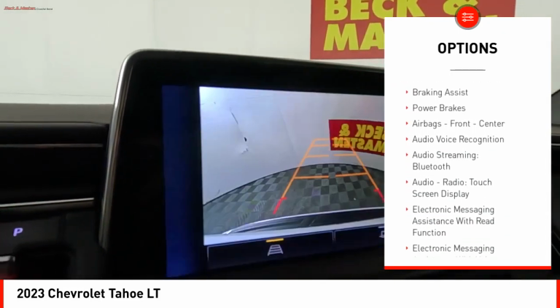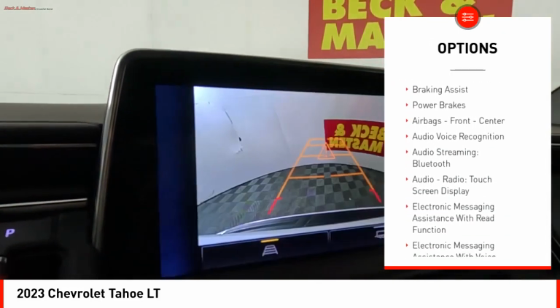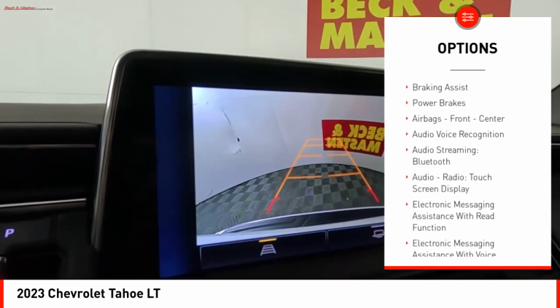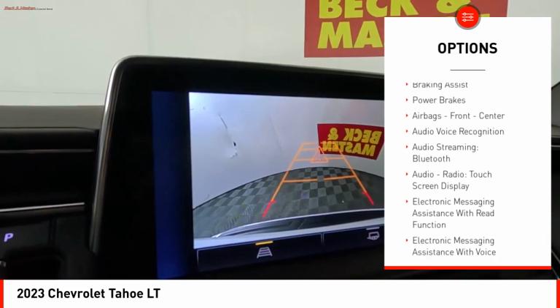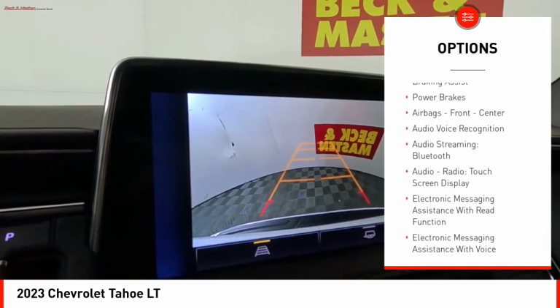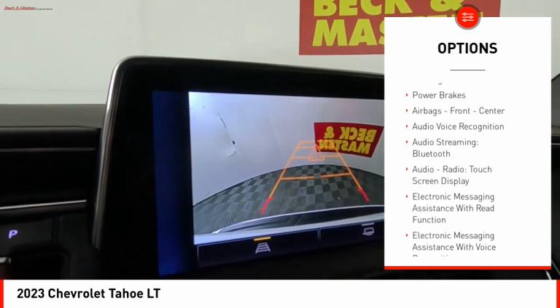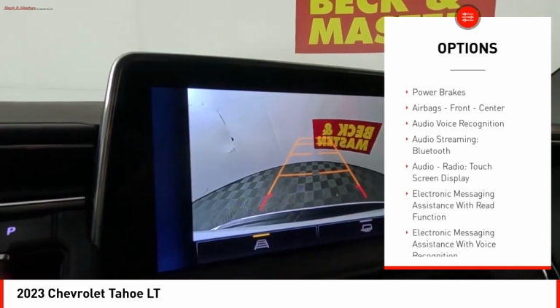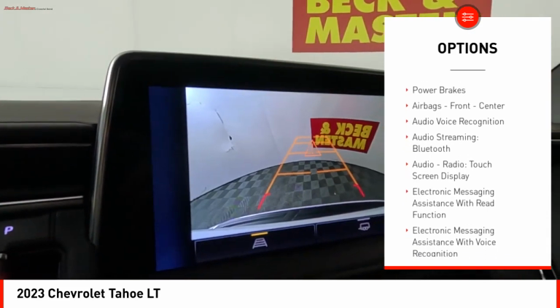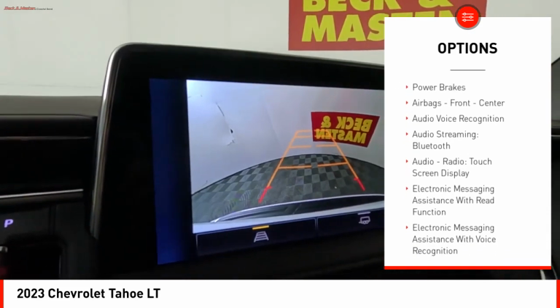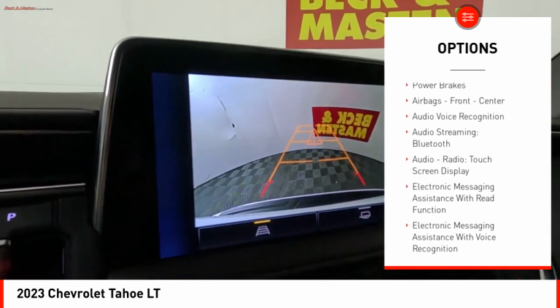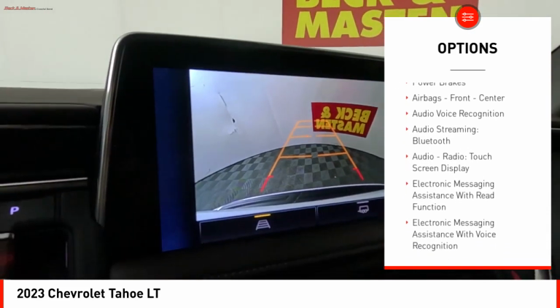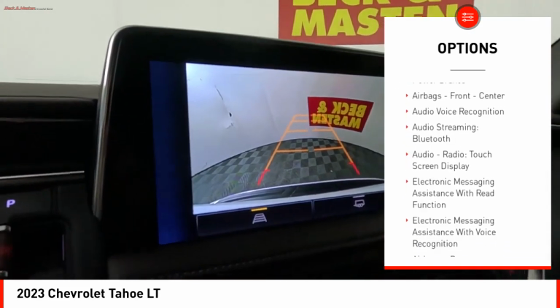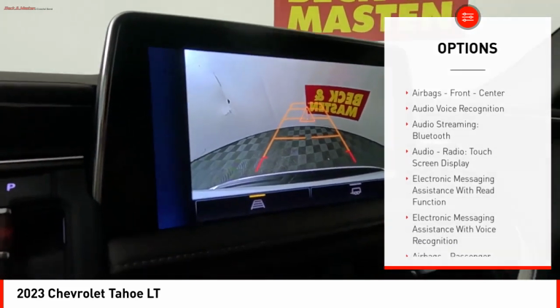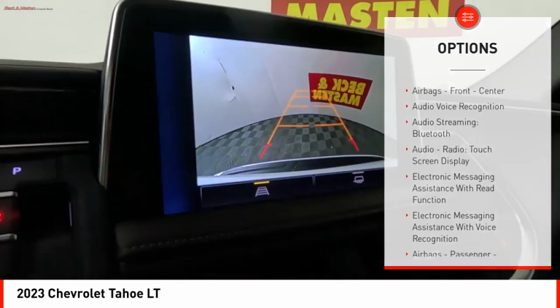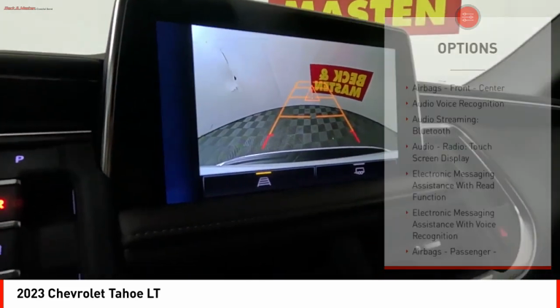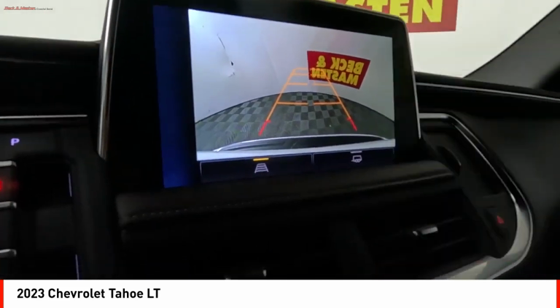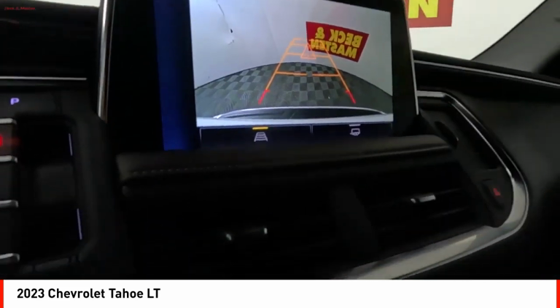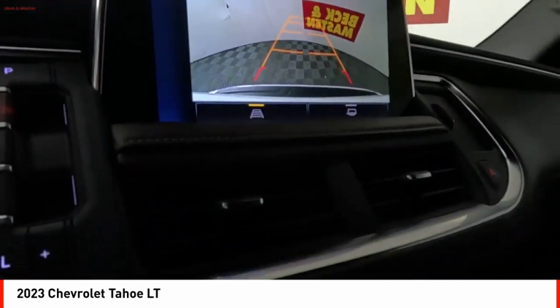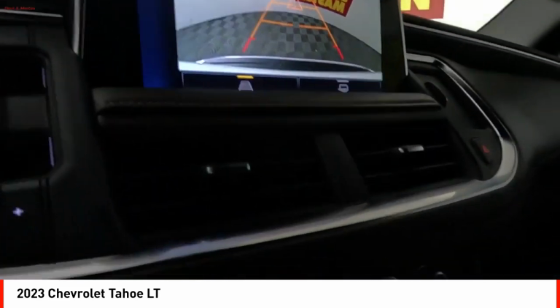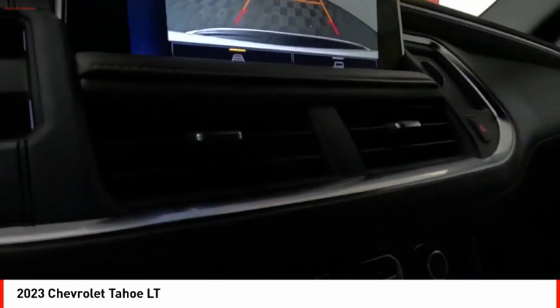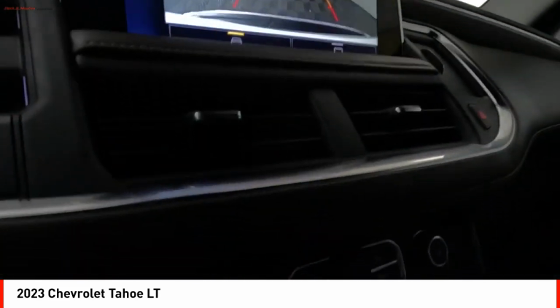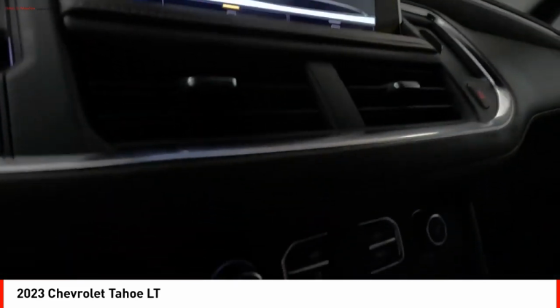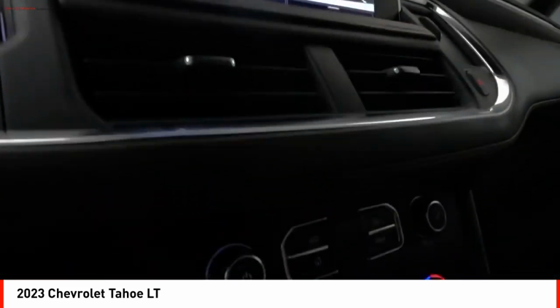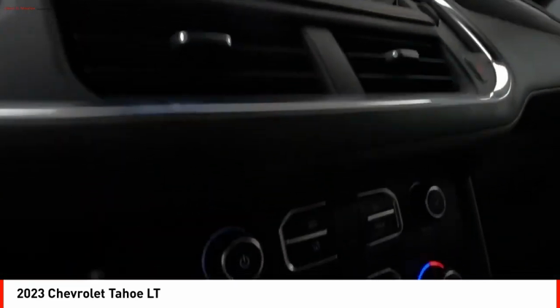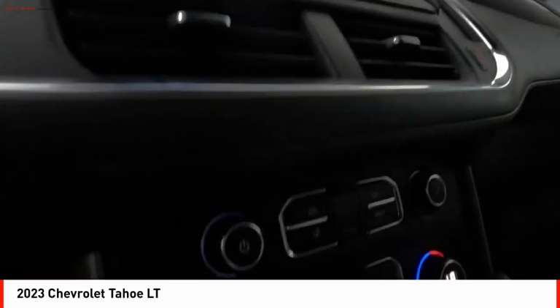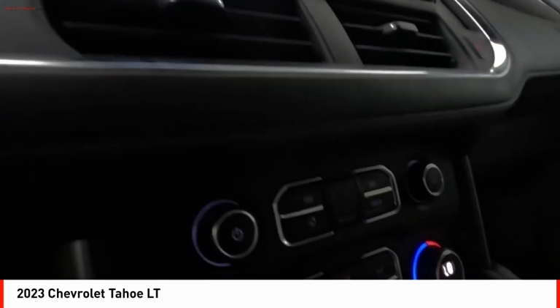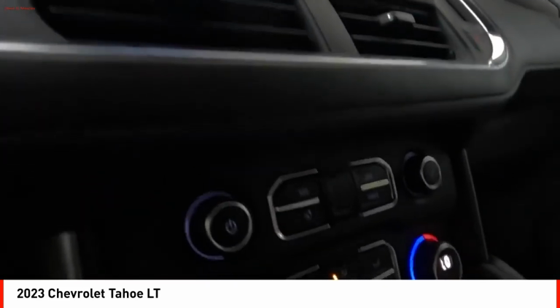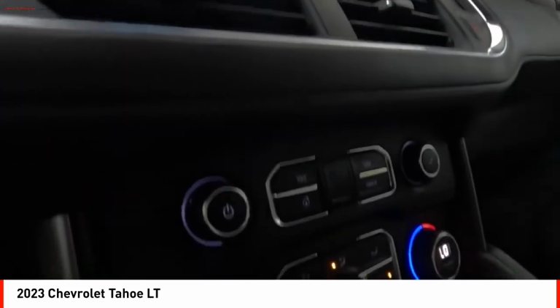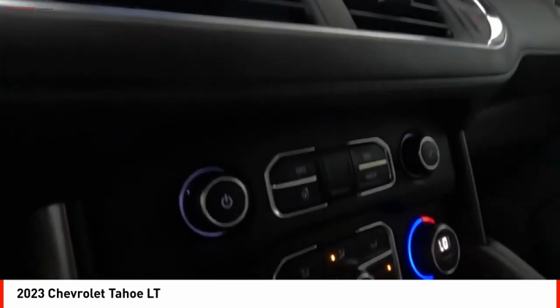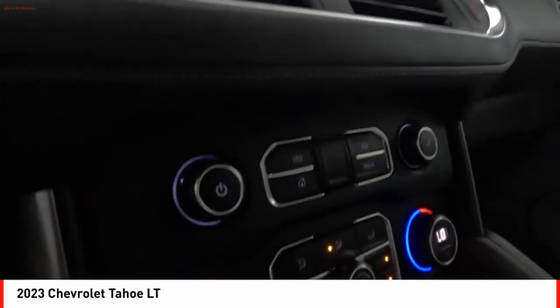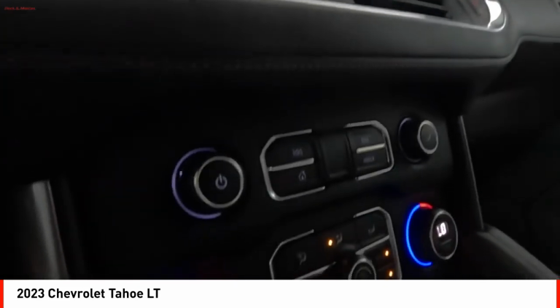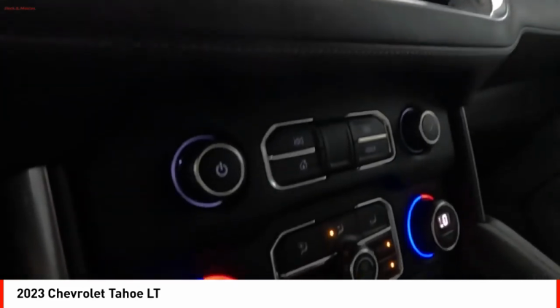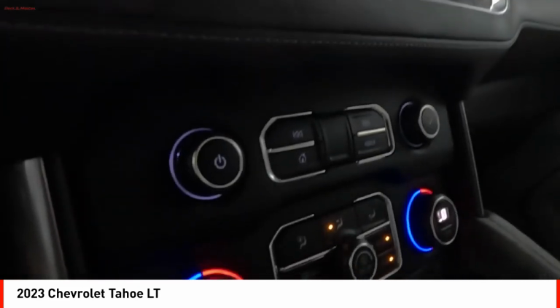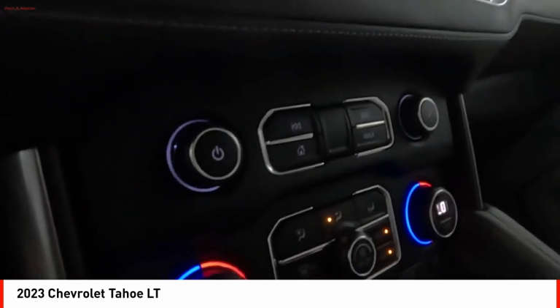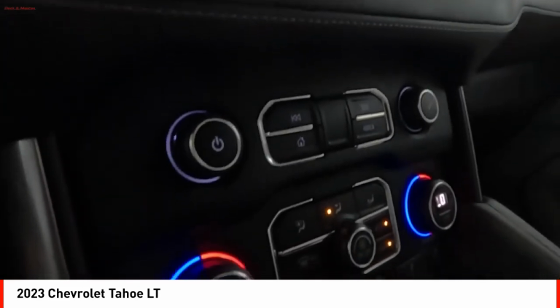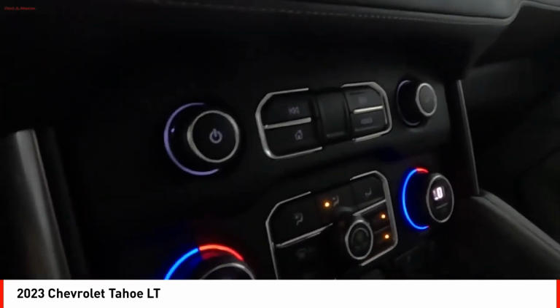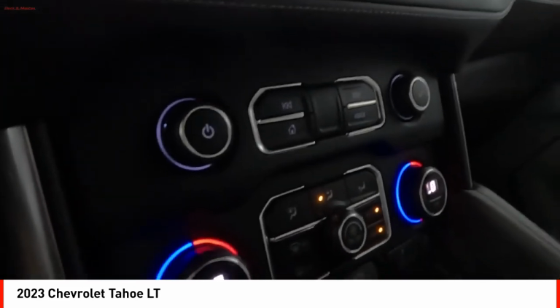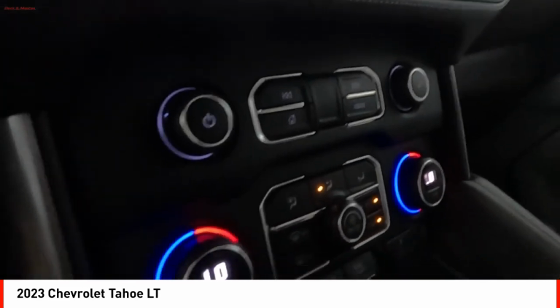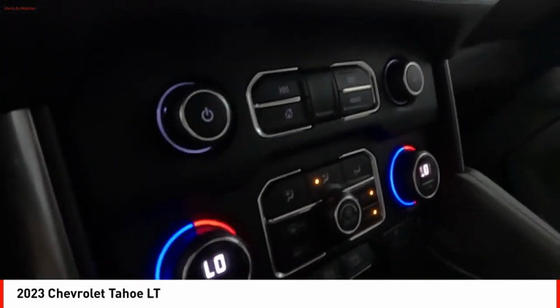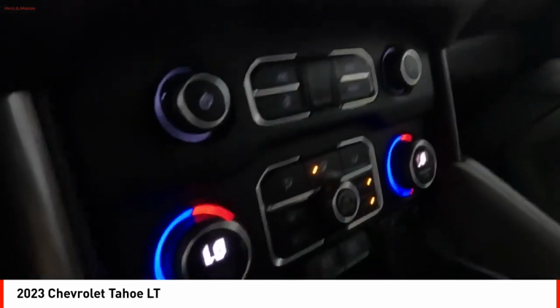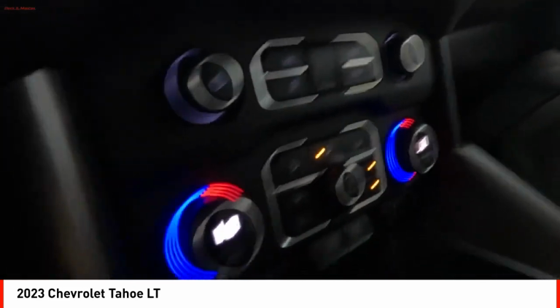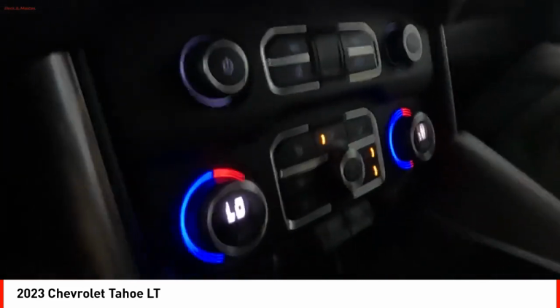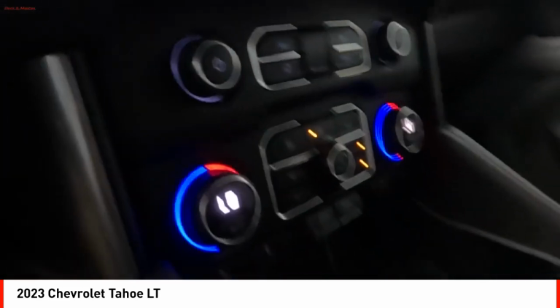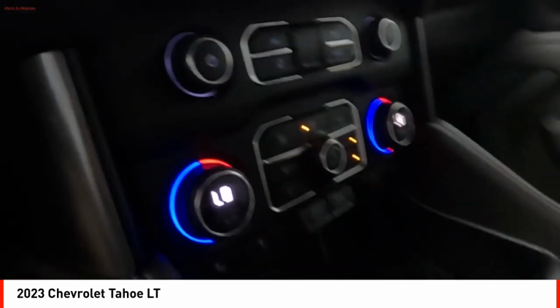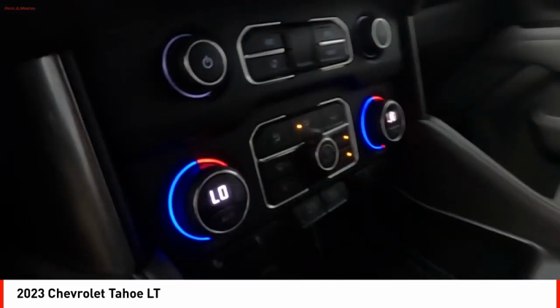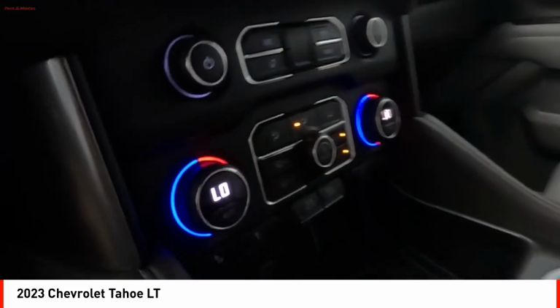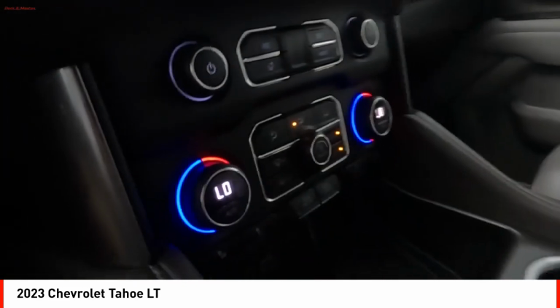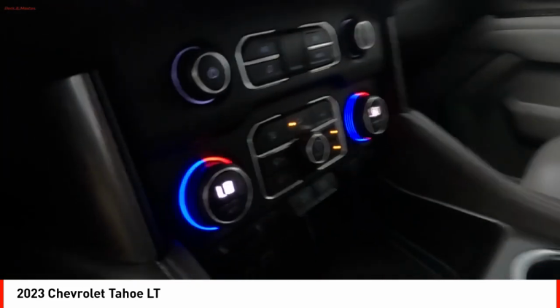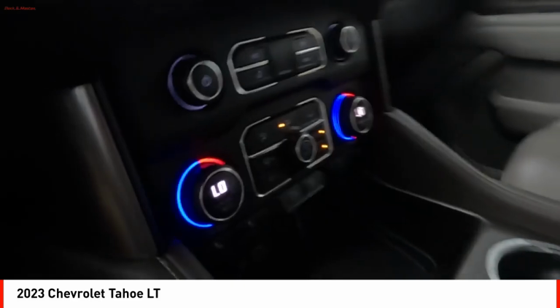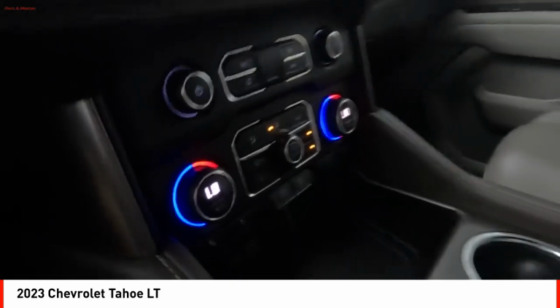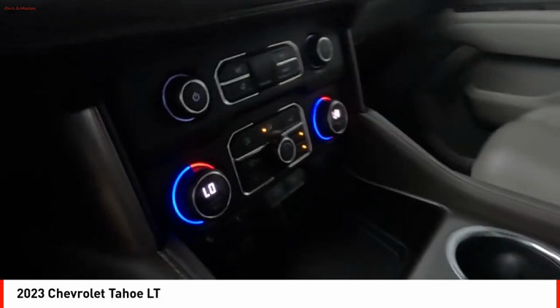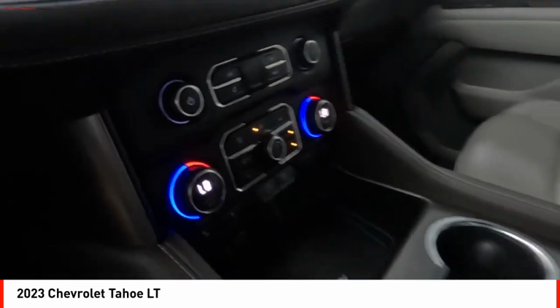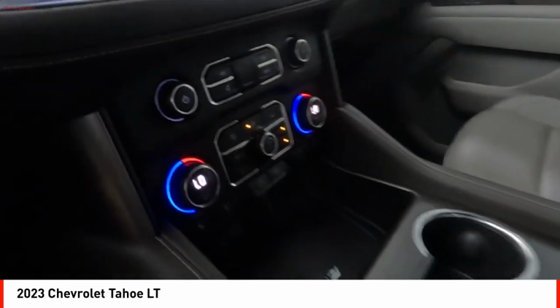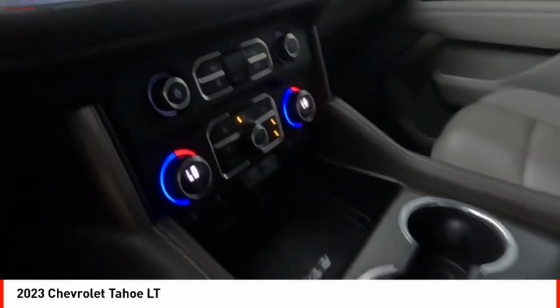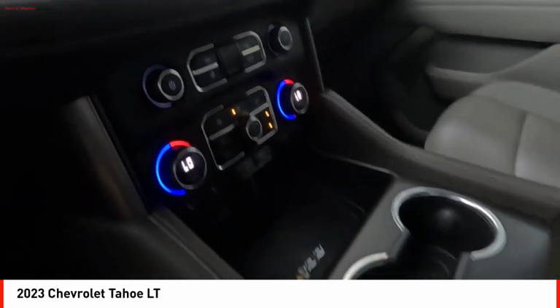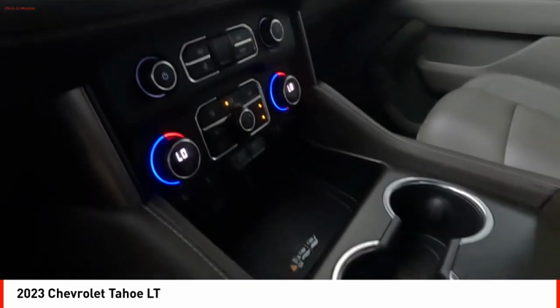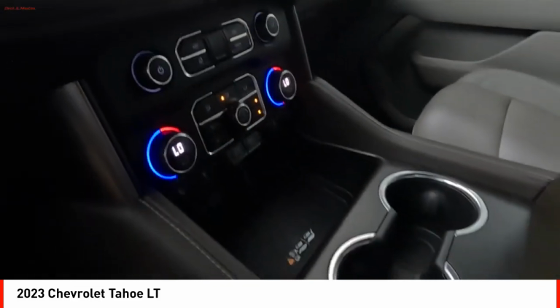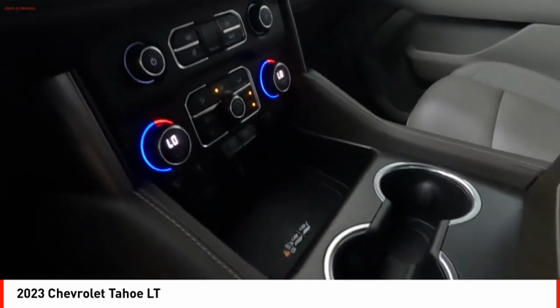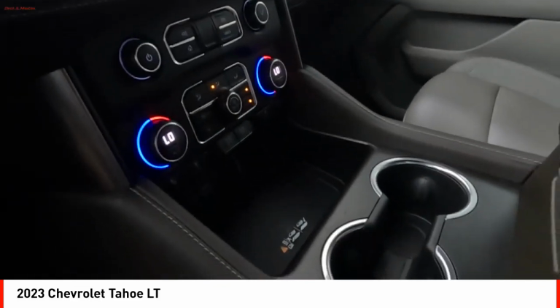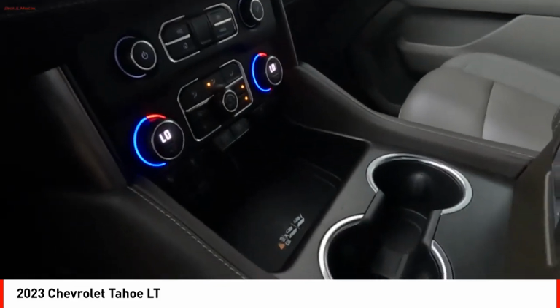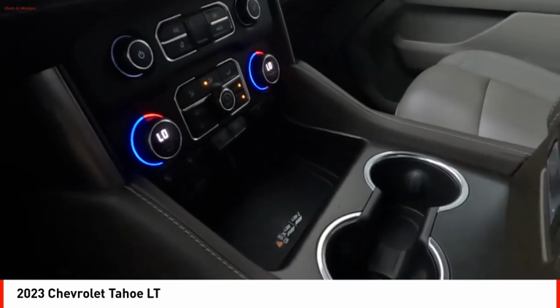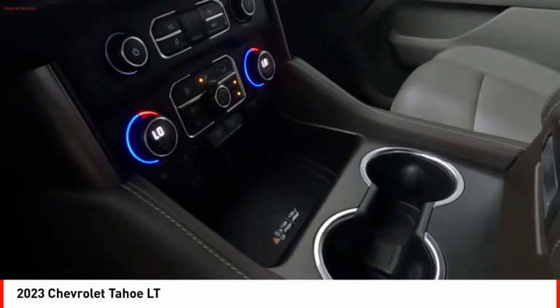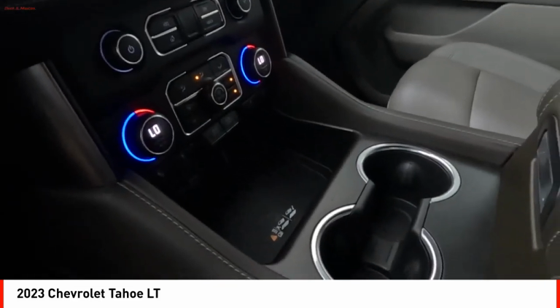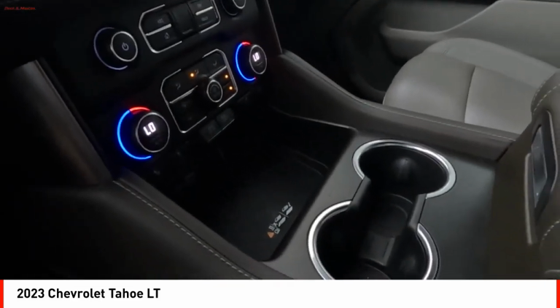Front suspension type: strut. Roll stability control. Auxiliary transmission fluid cooler. Braking assist. Power brakes.